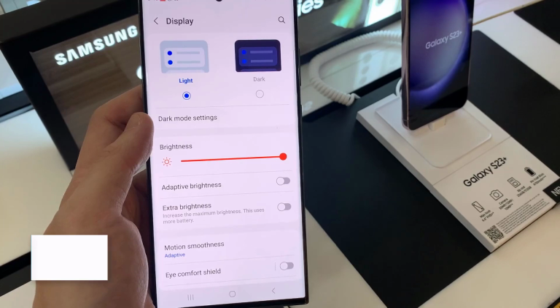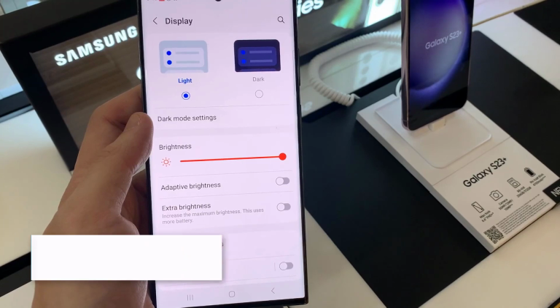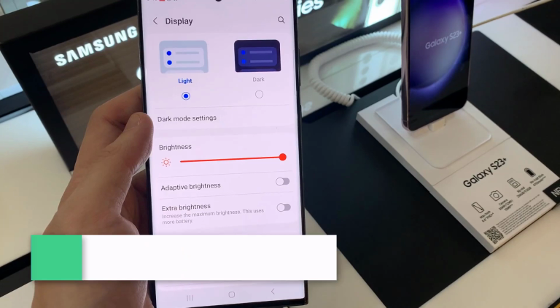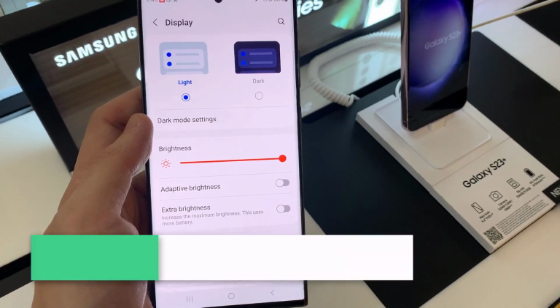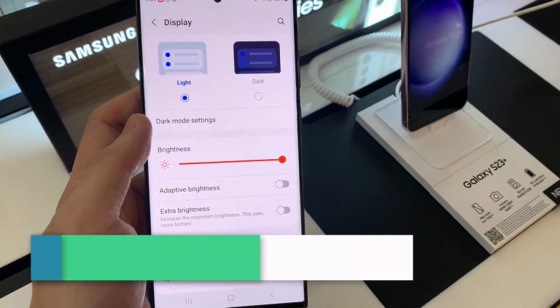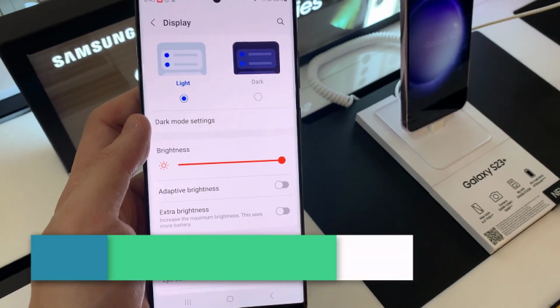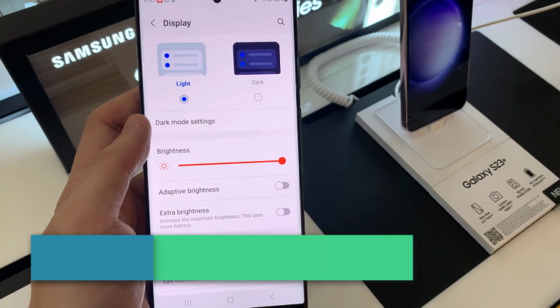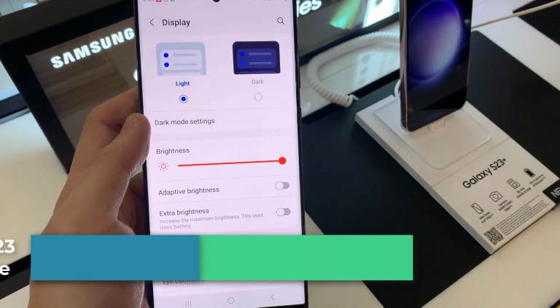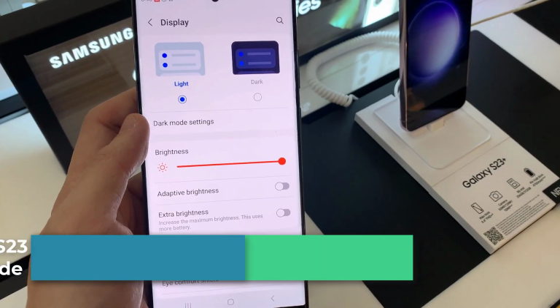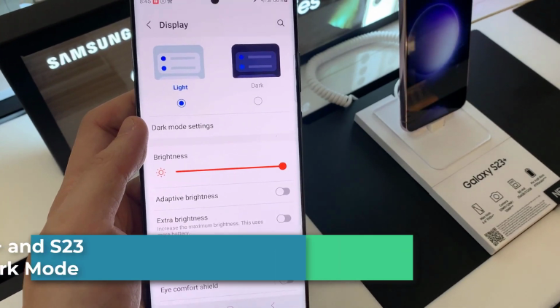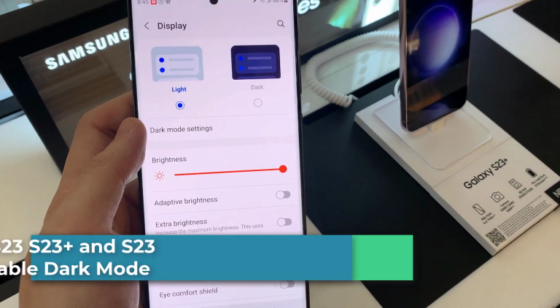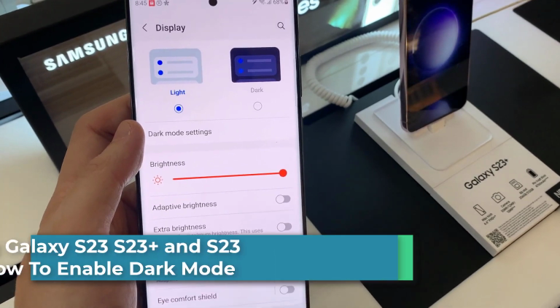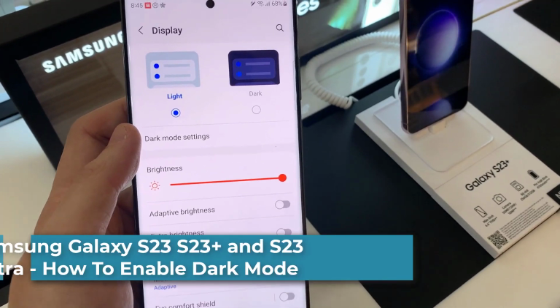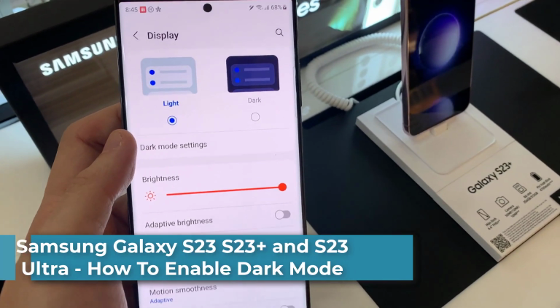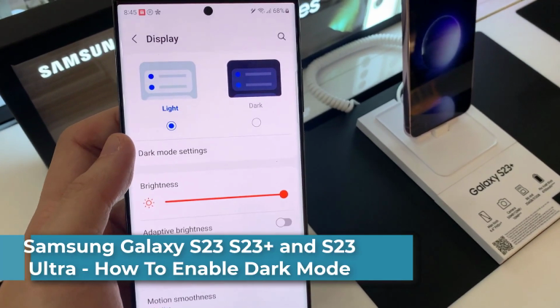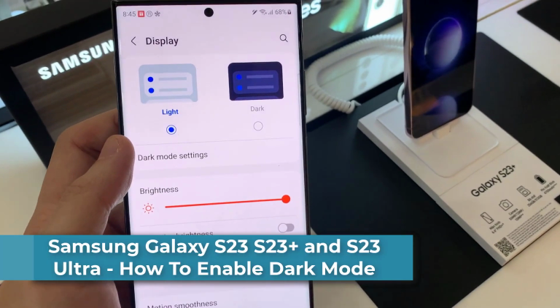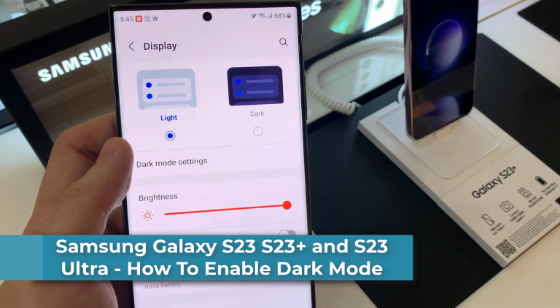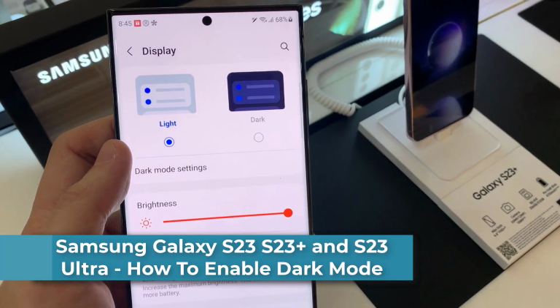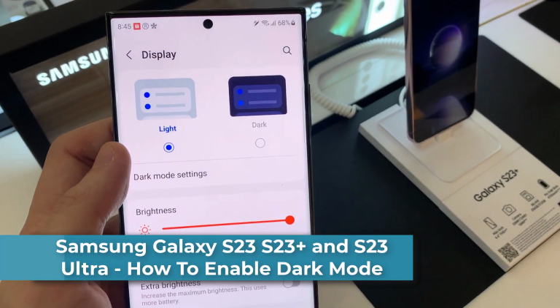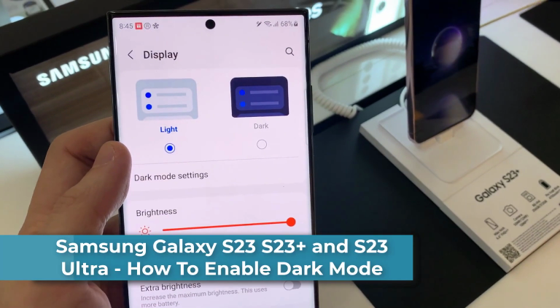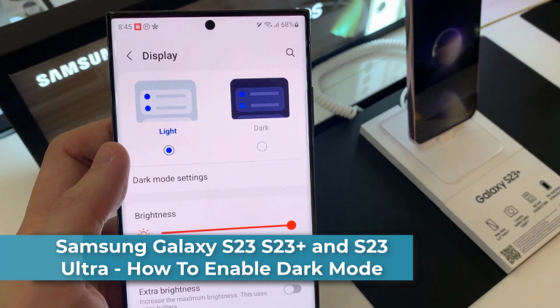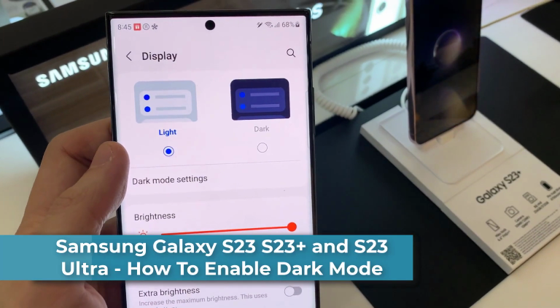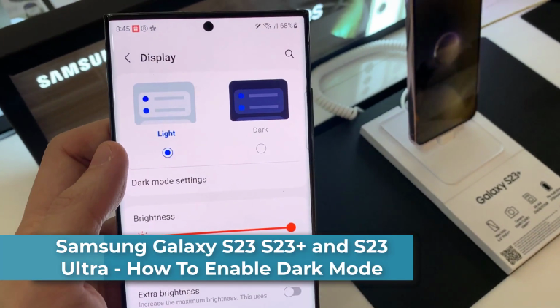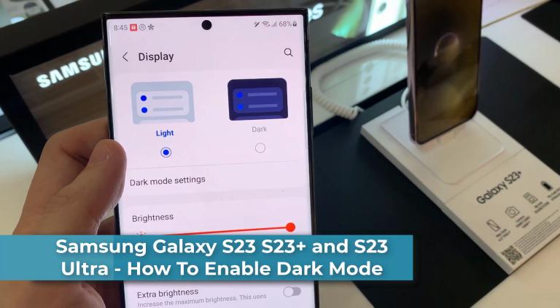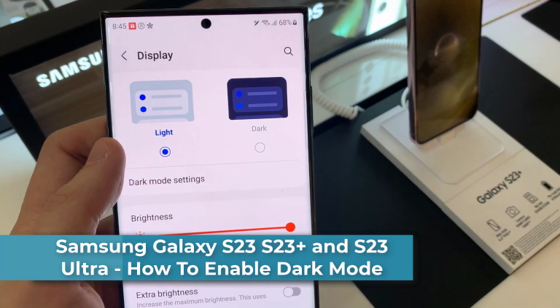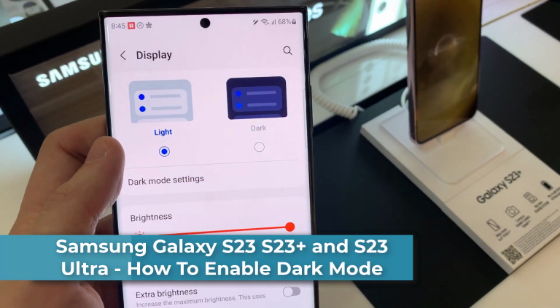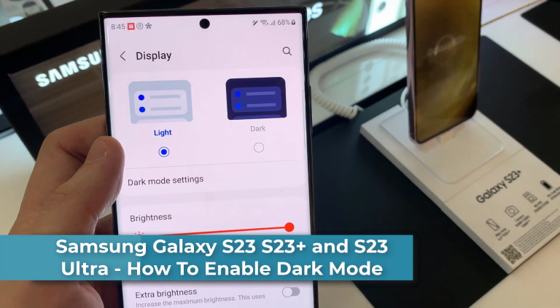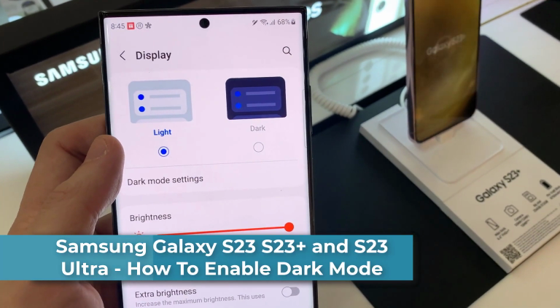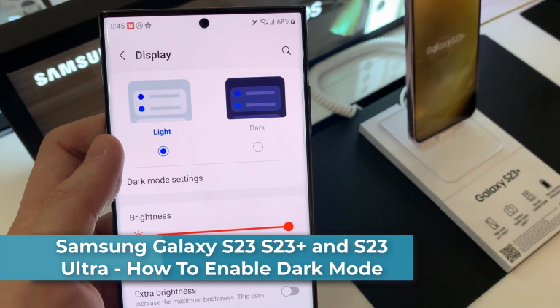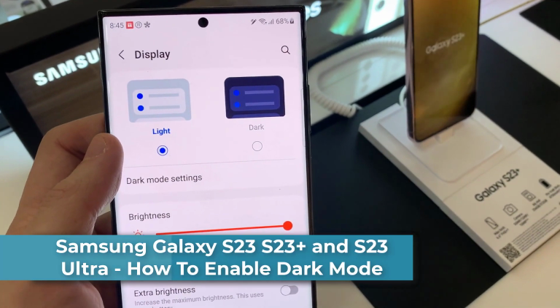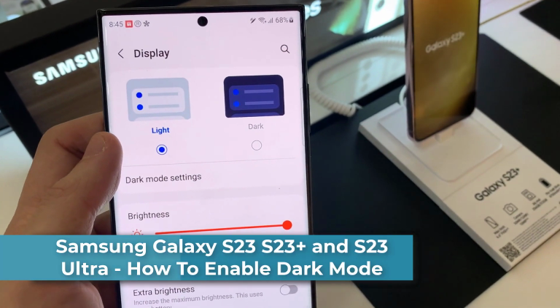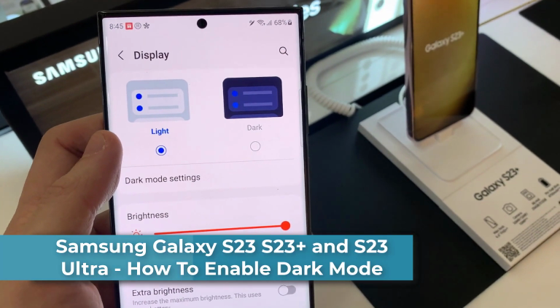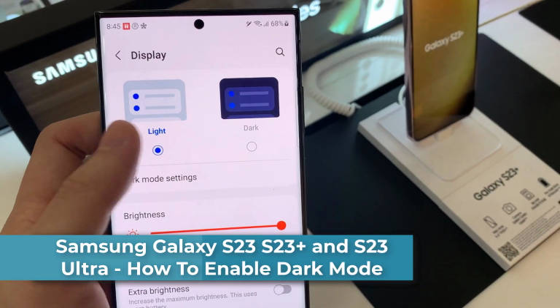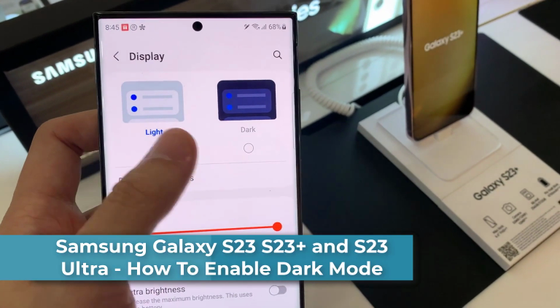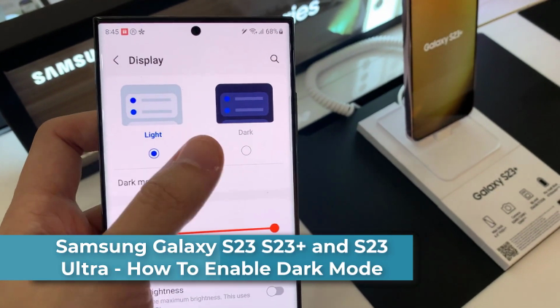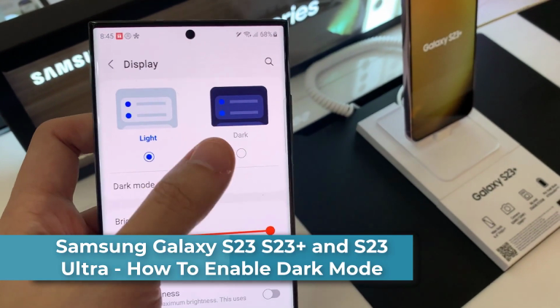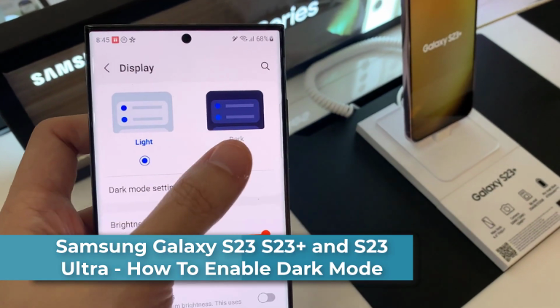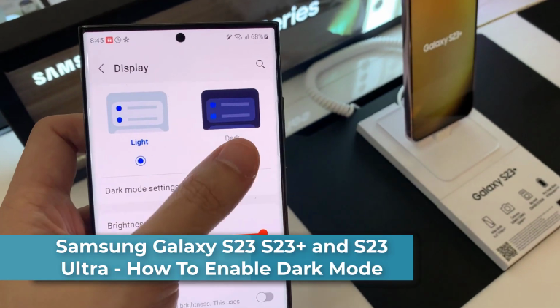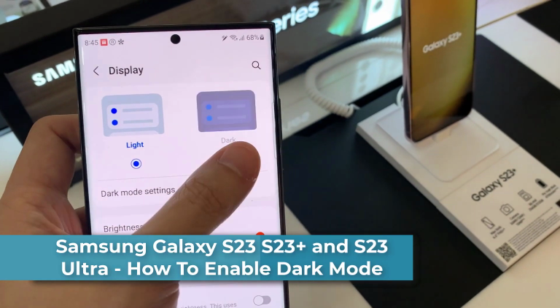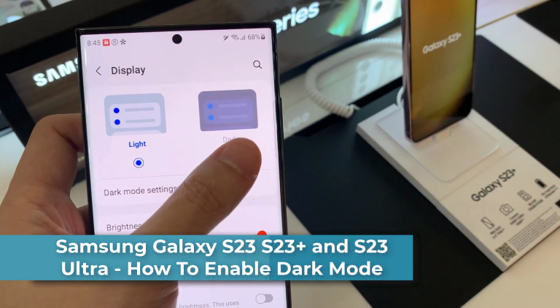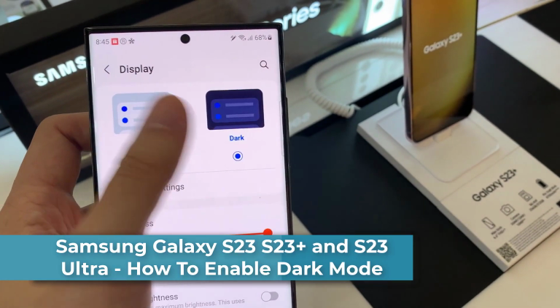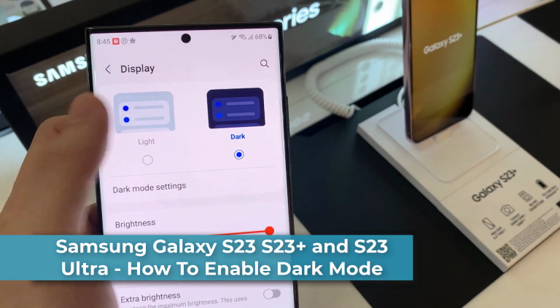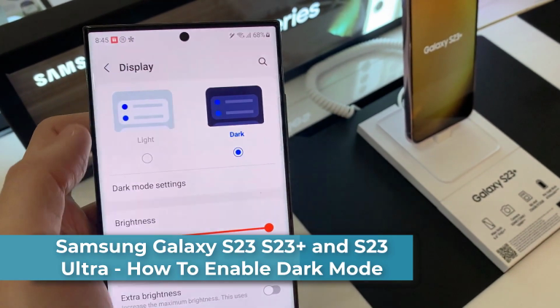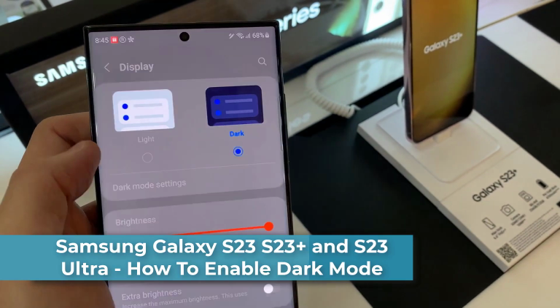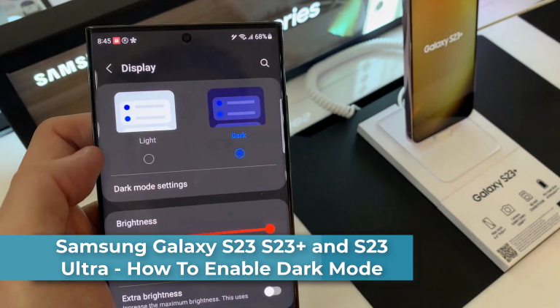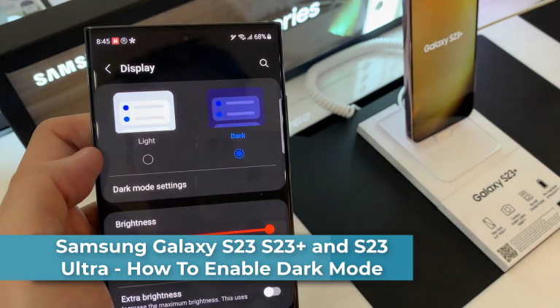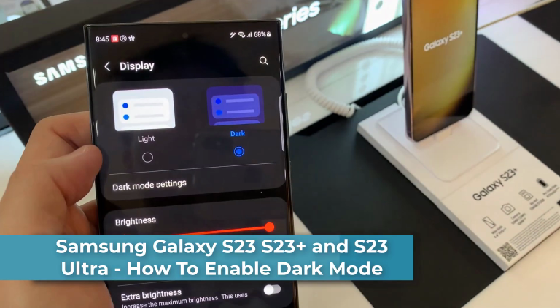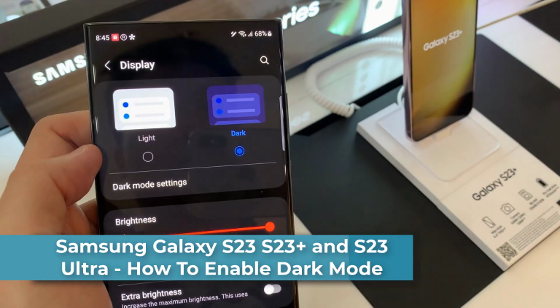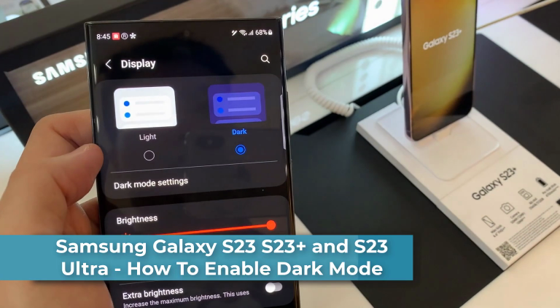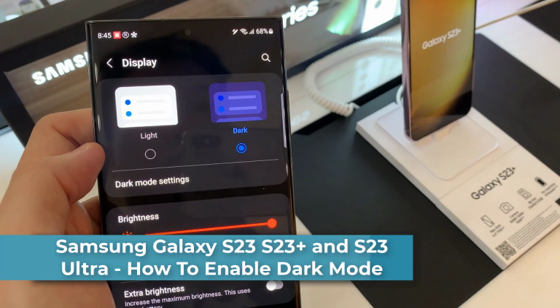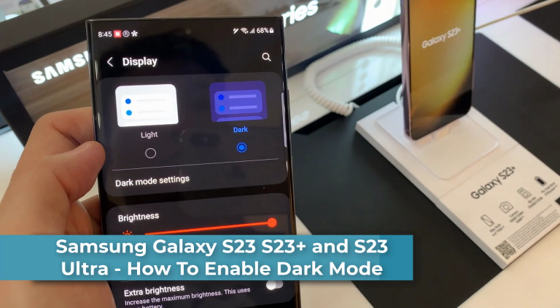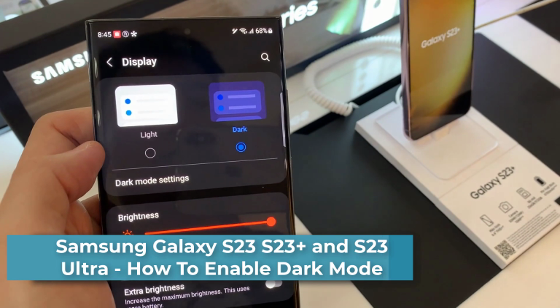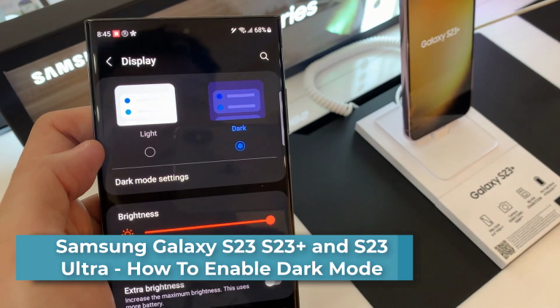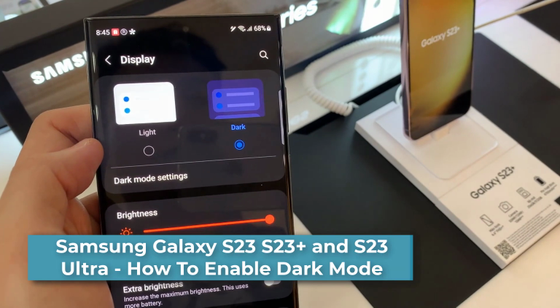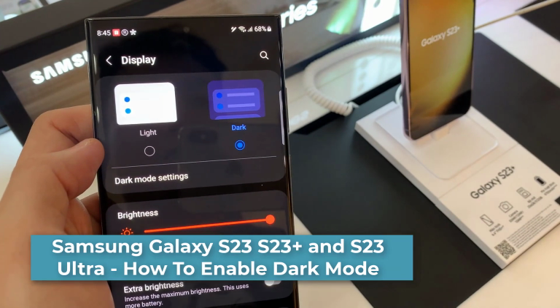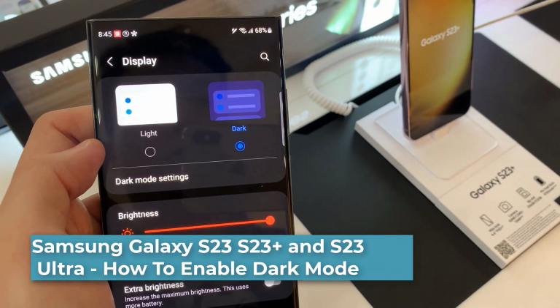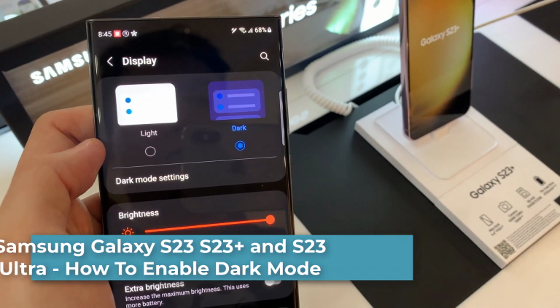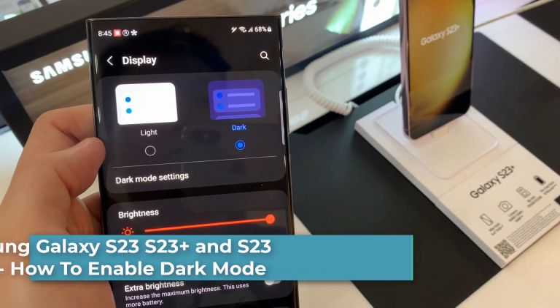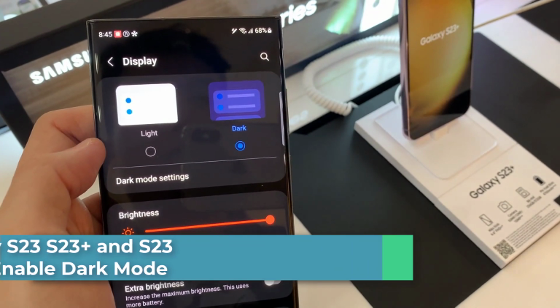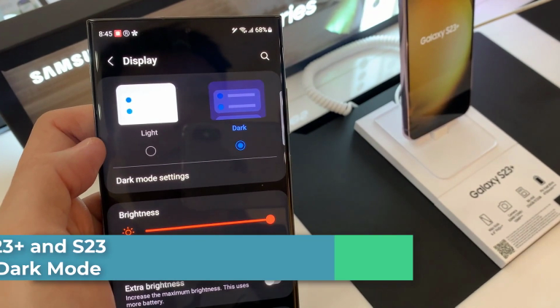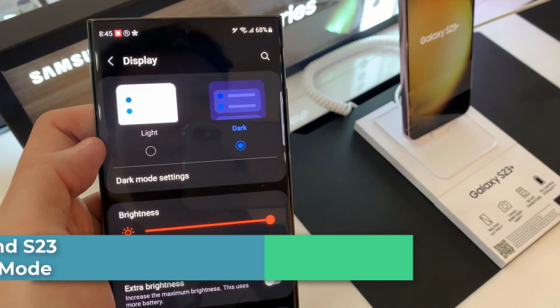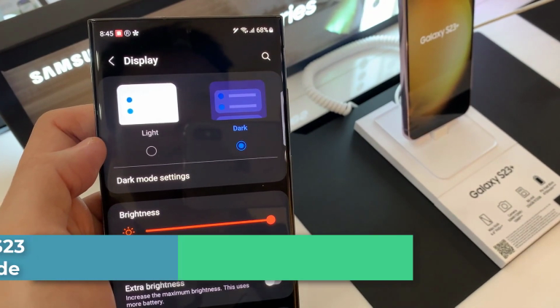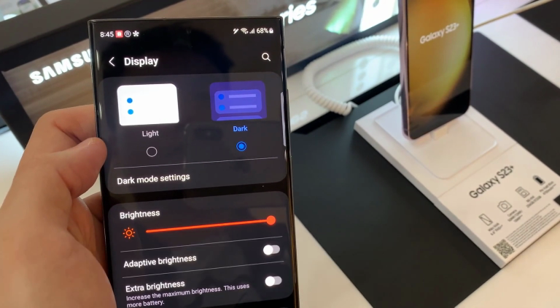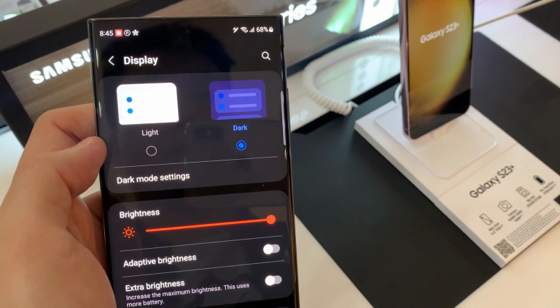Hi everyone! In this video, I'll be showing you how to enable dark mode on the Samsung Galaxy S23 Ultra.